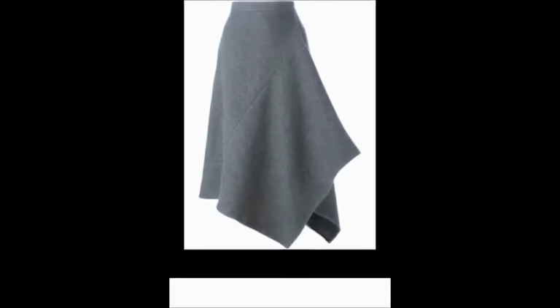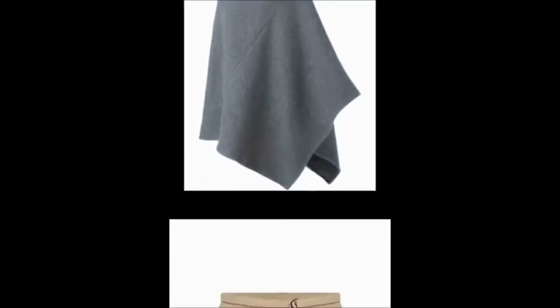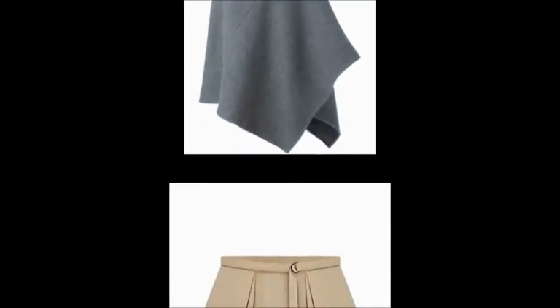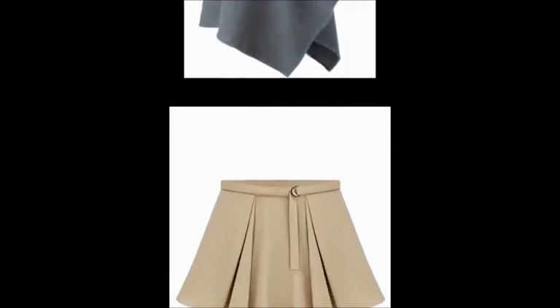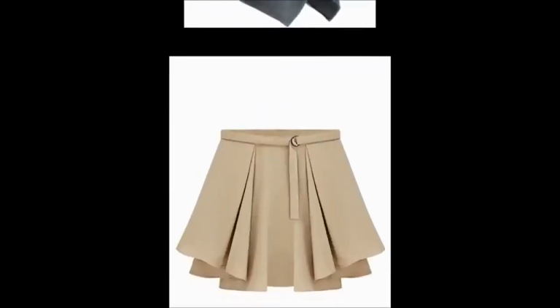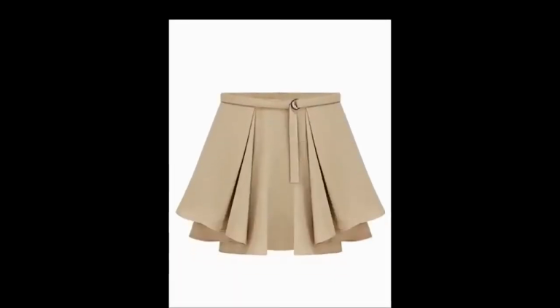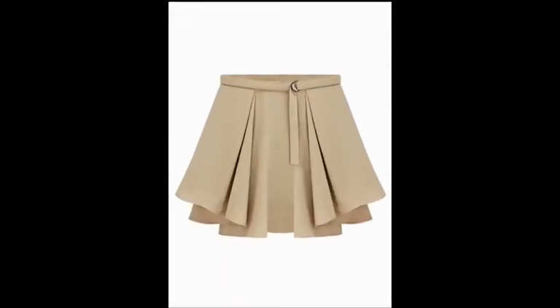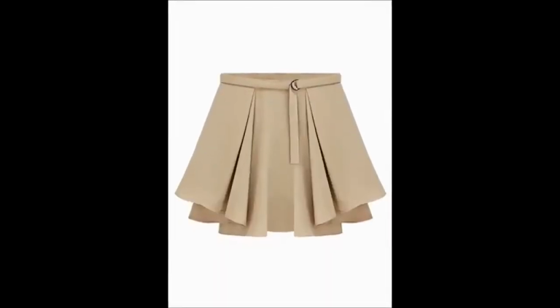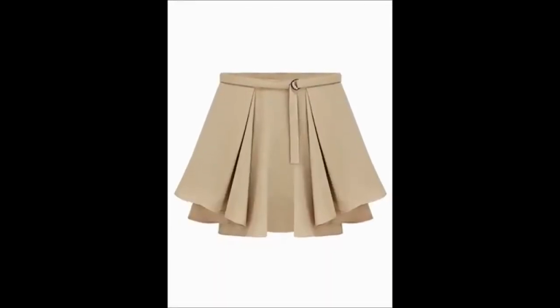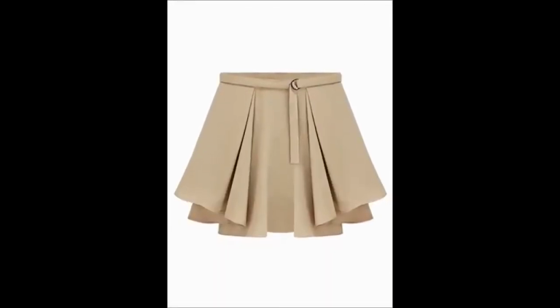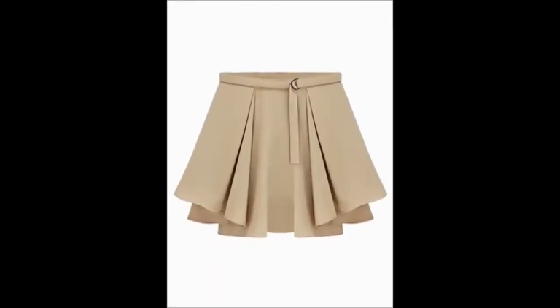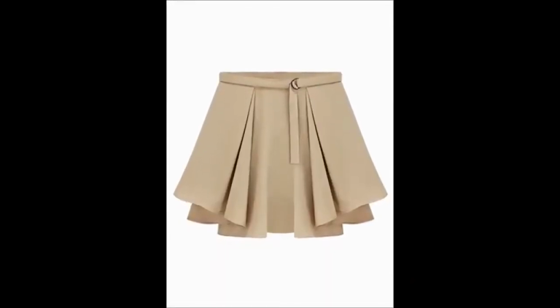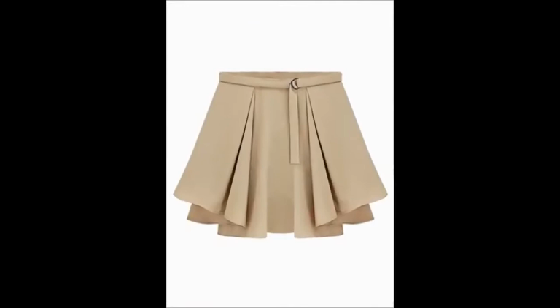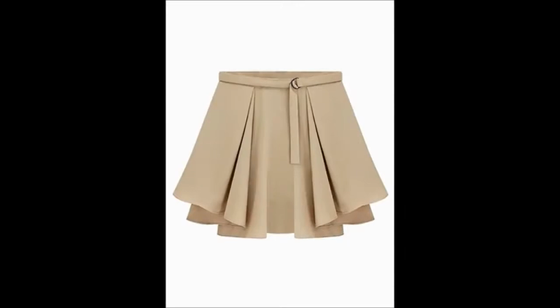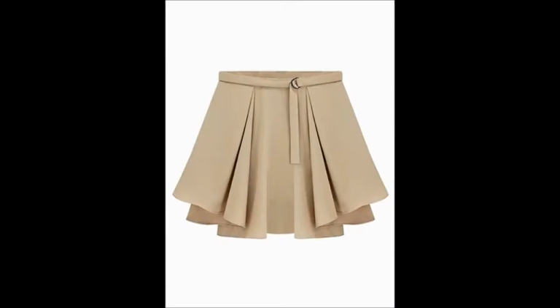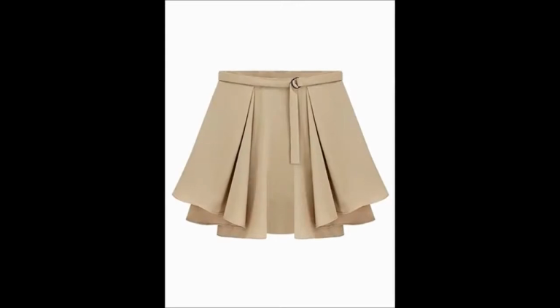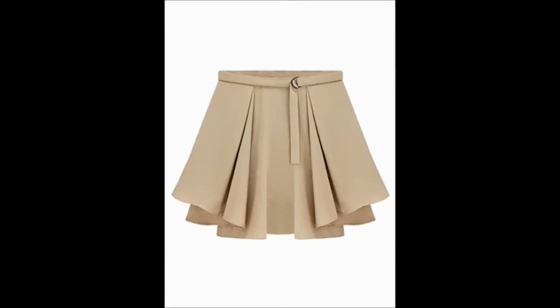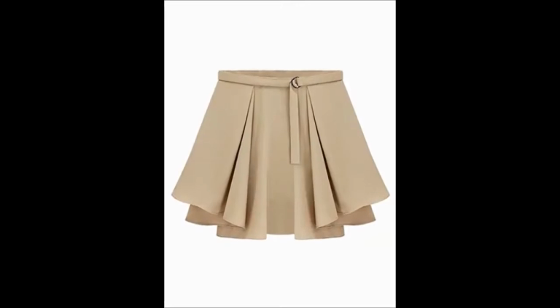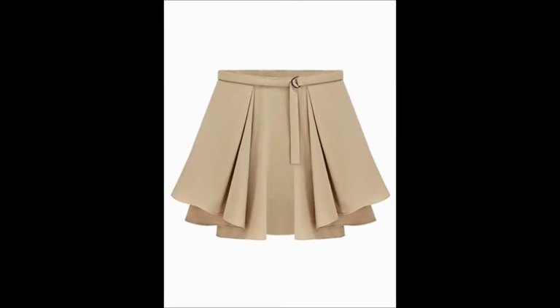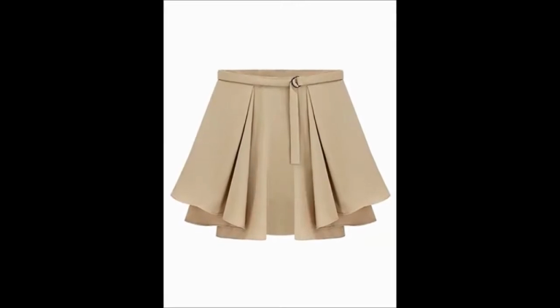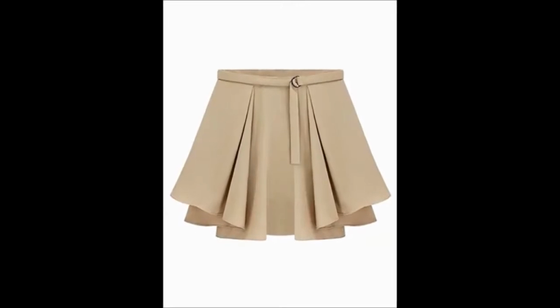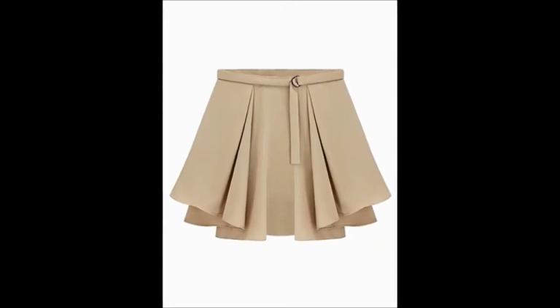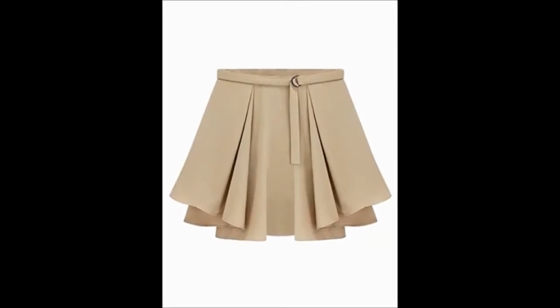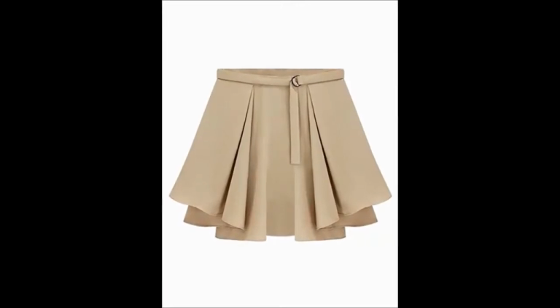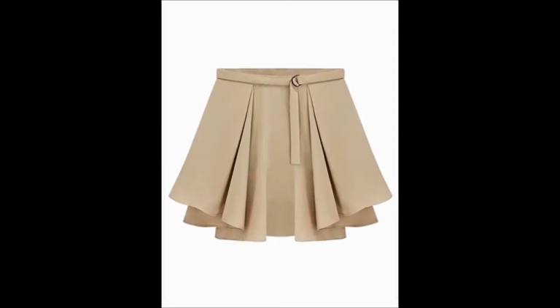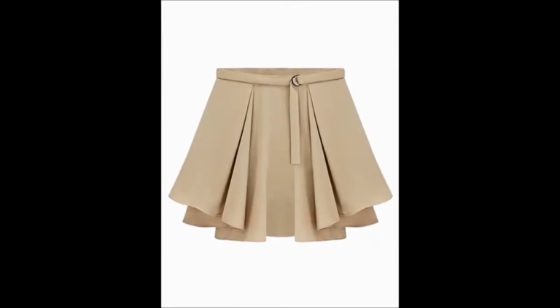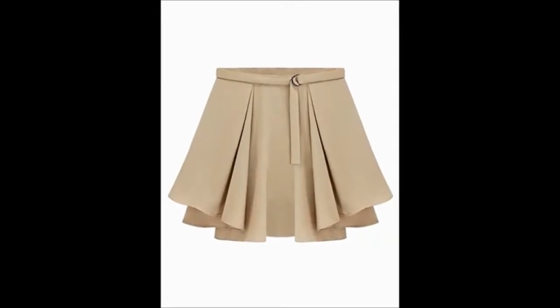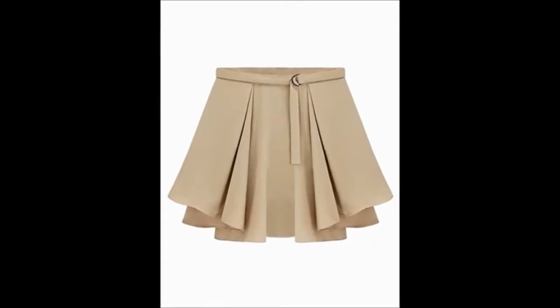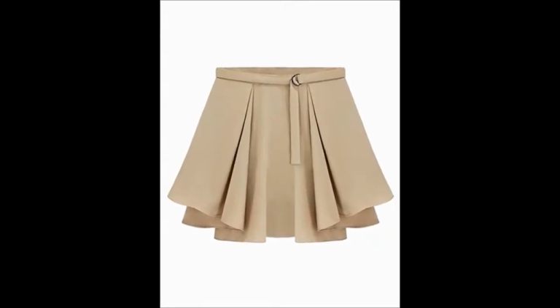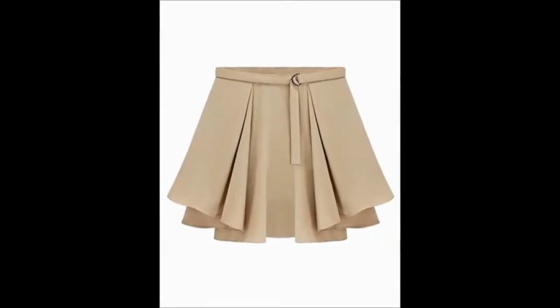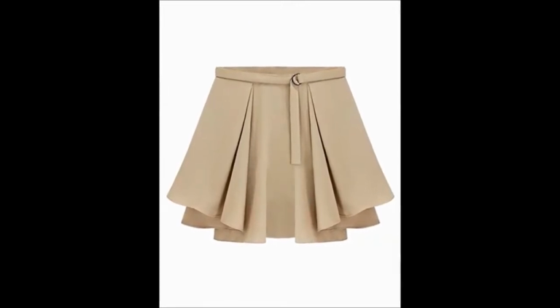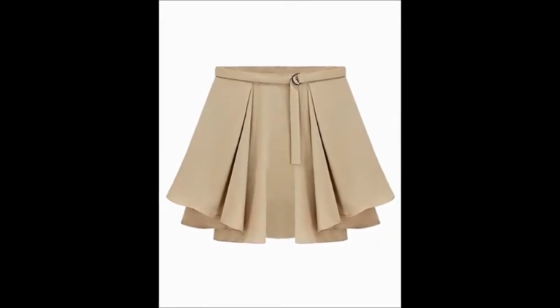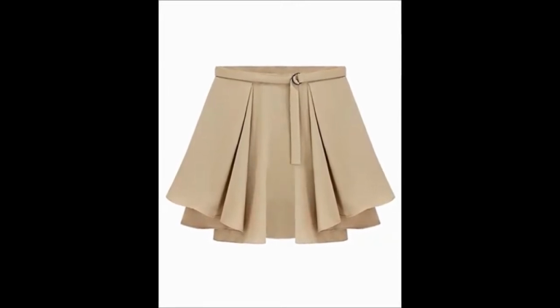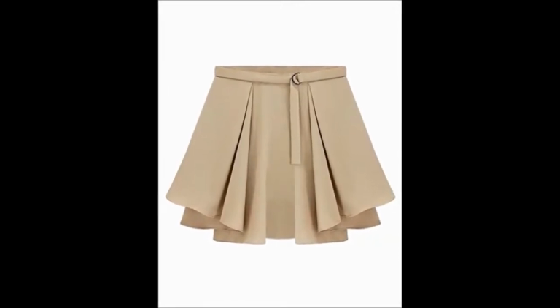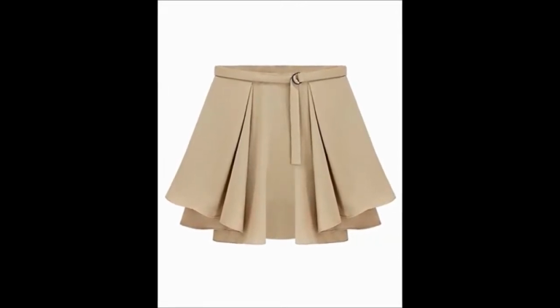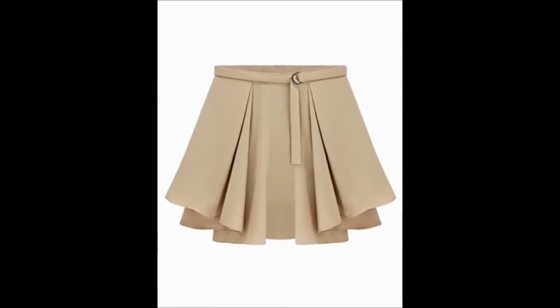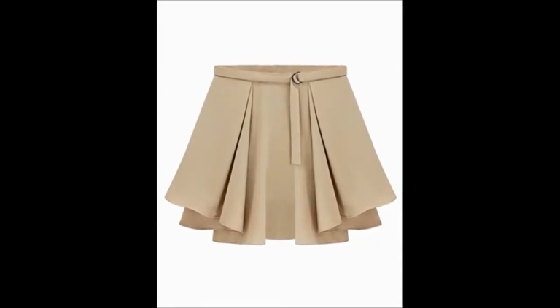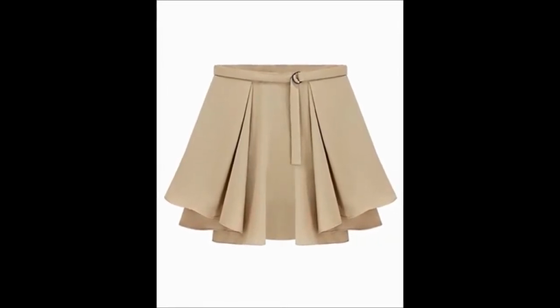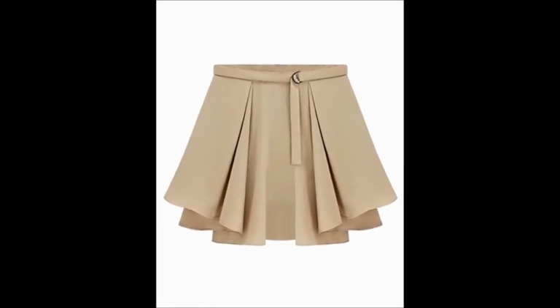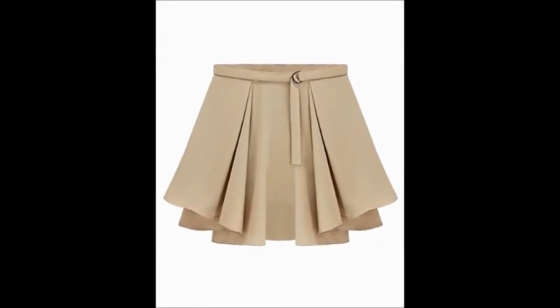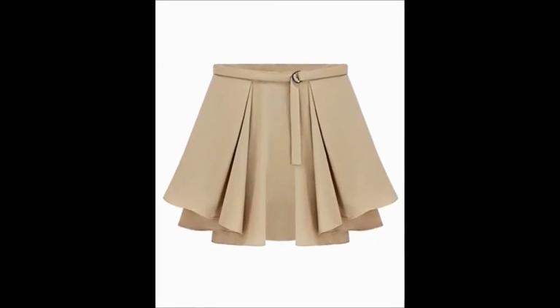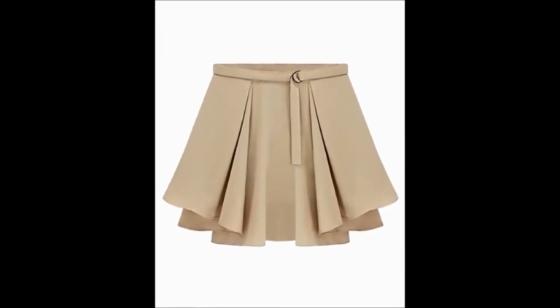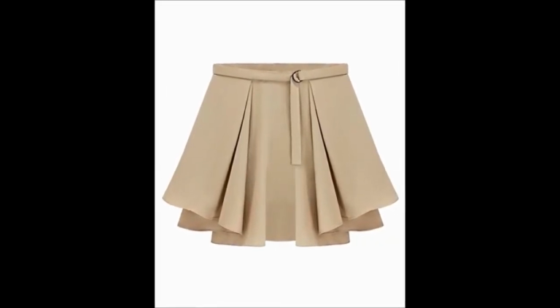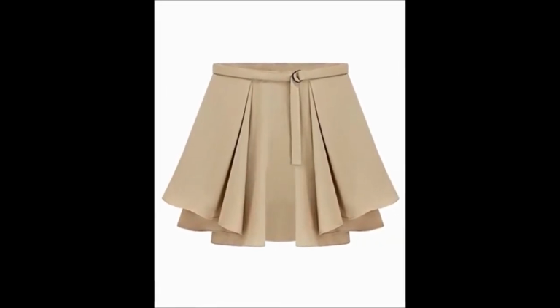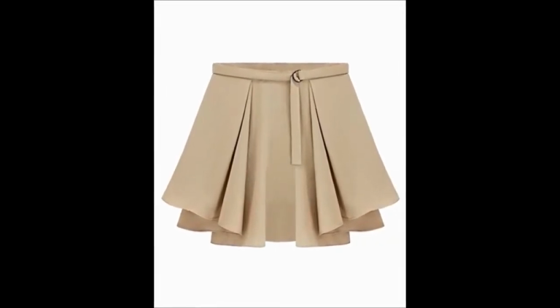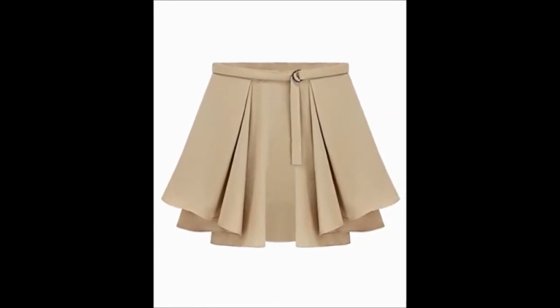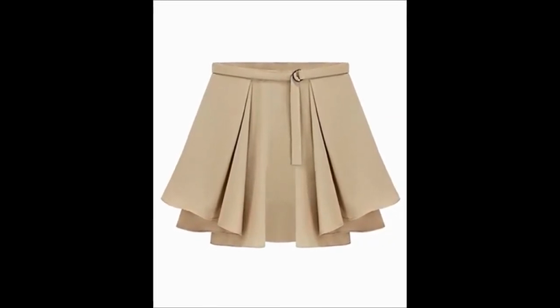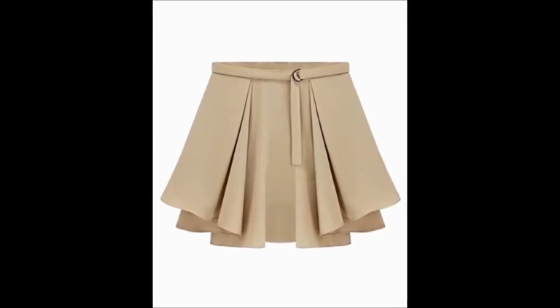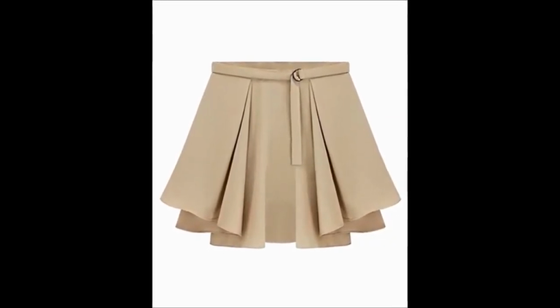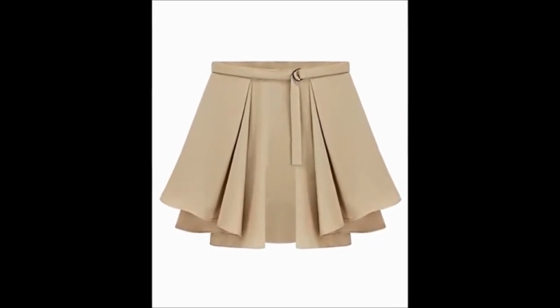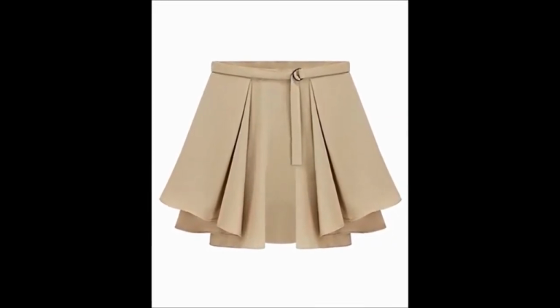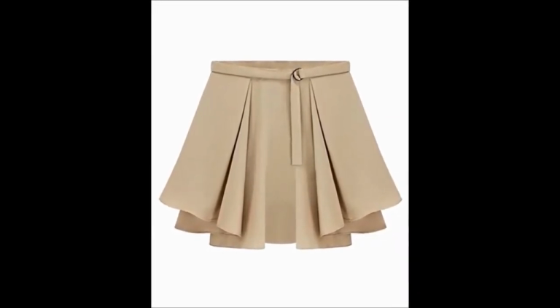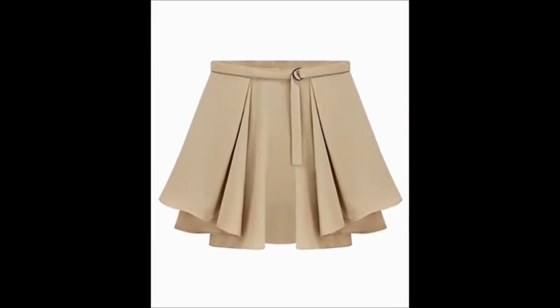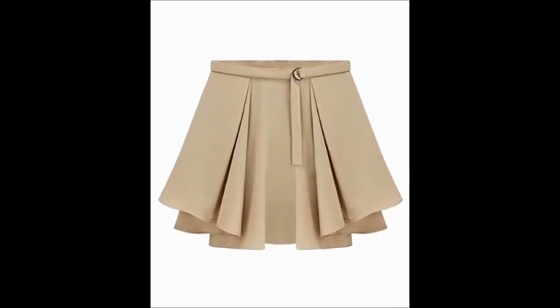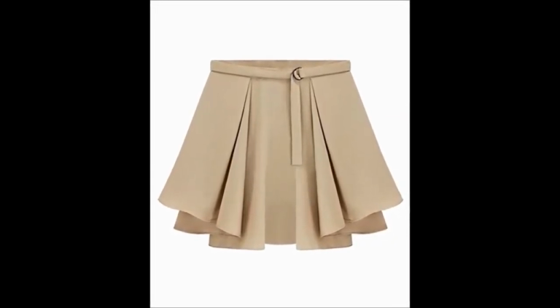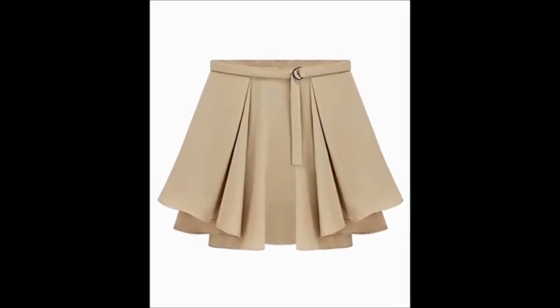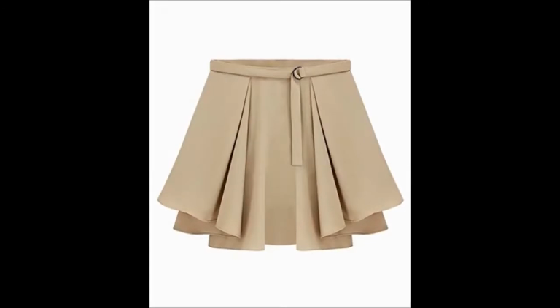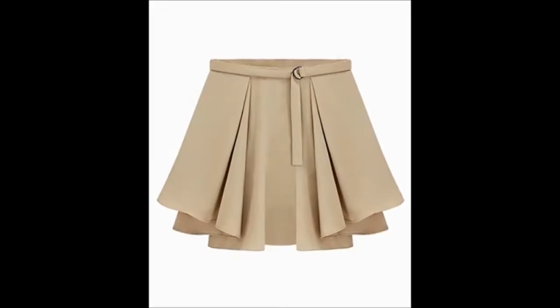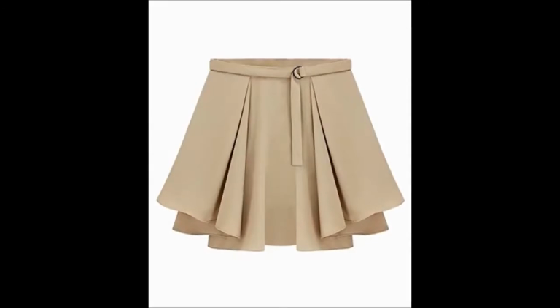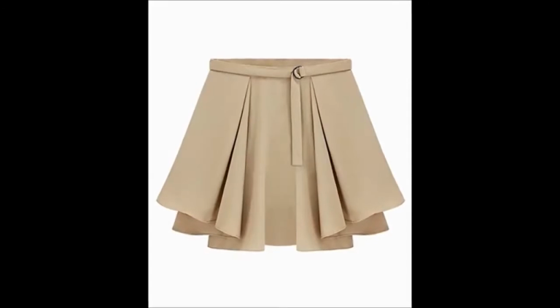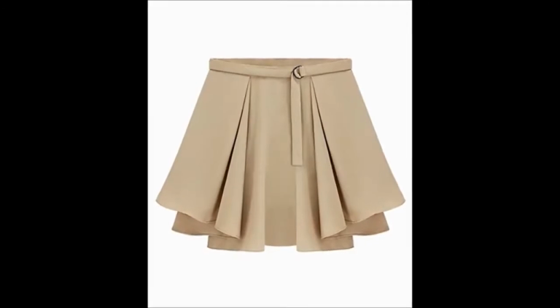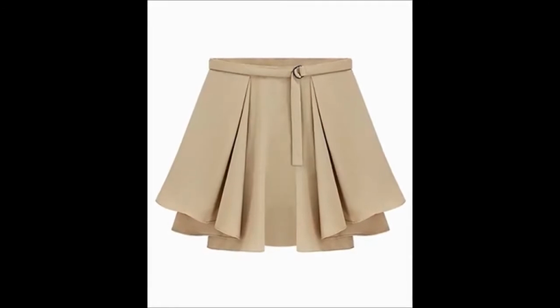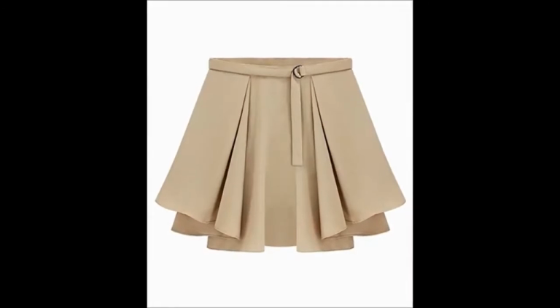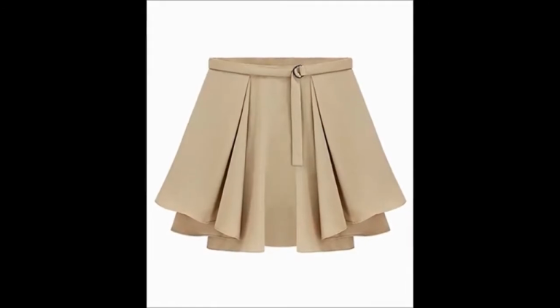9. Pleated Skirt. This one is a khaki pleated skirt and it is simple yet classy. Vertical pleats on it make them look absolutely worth wearing.